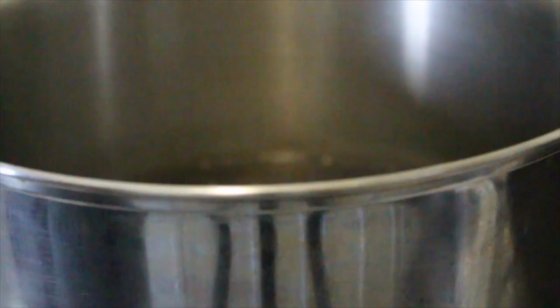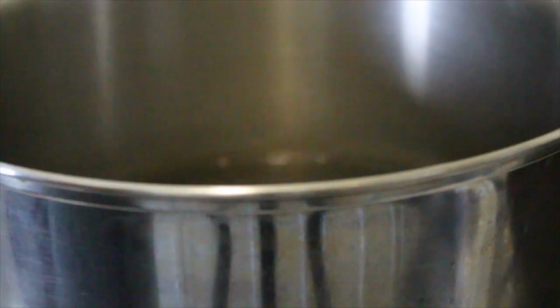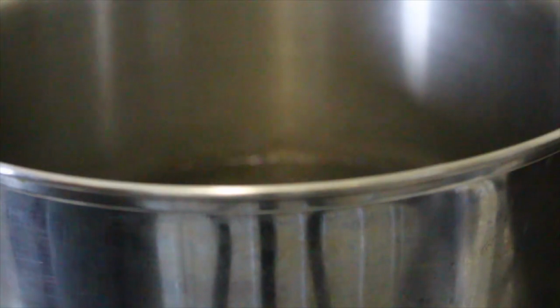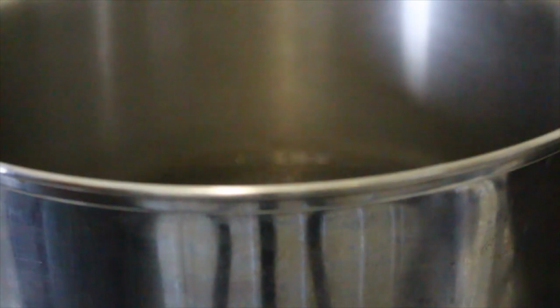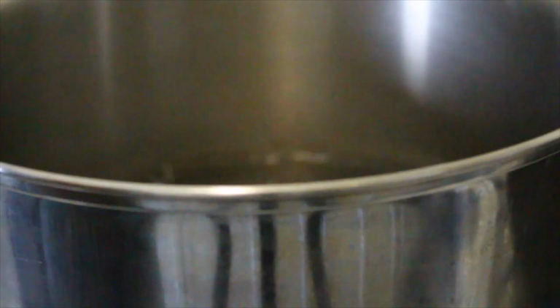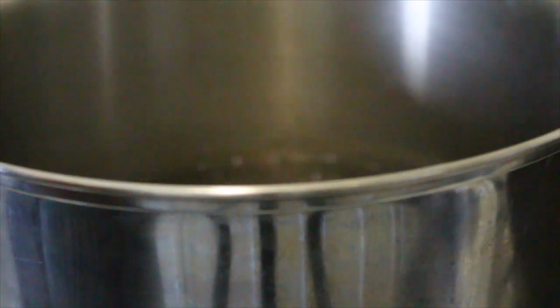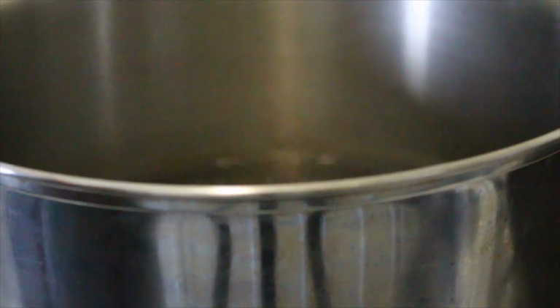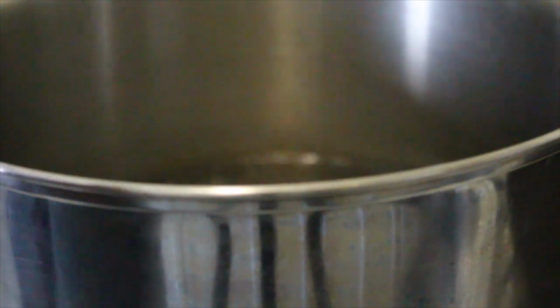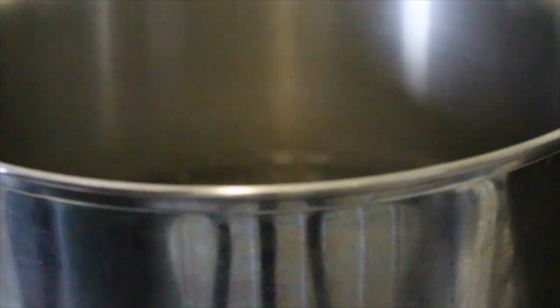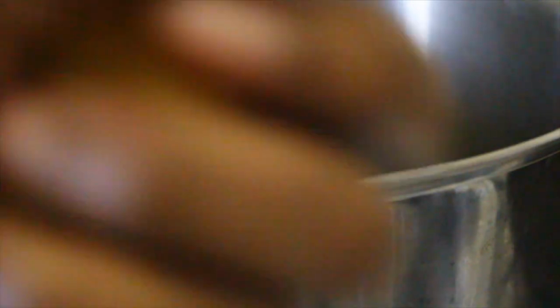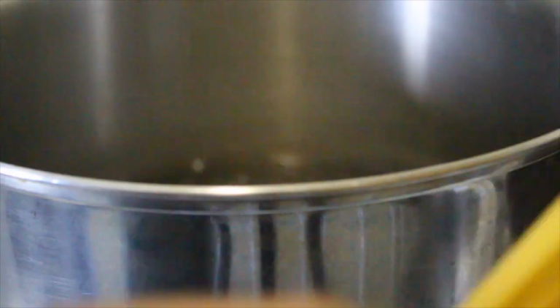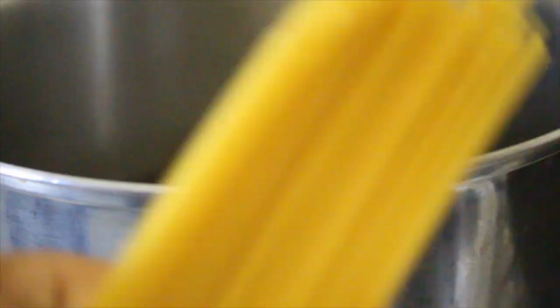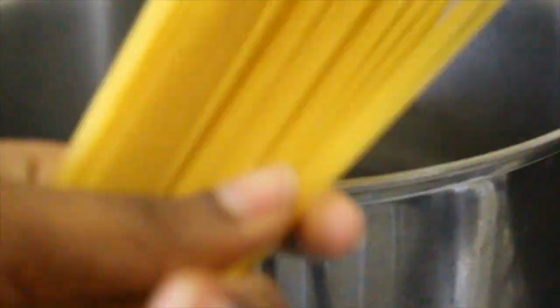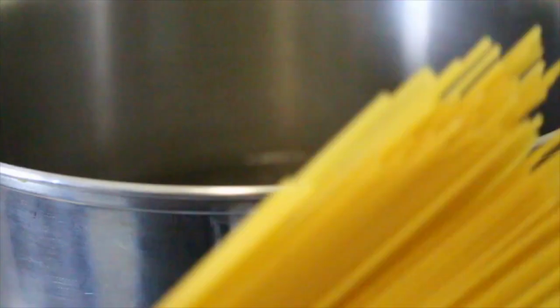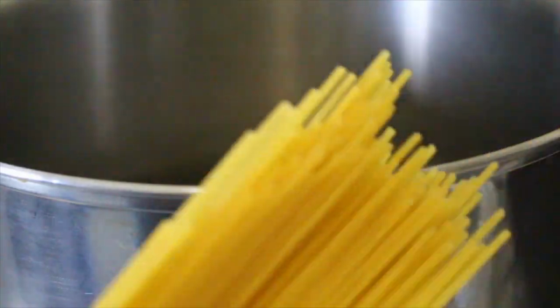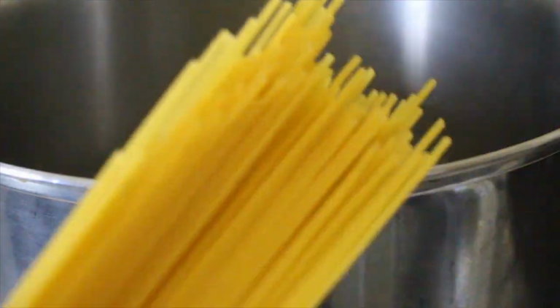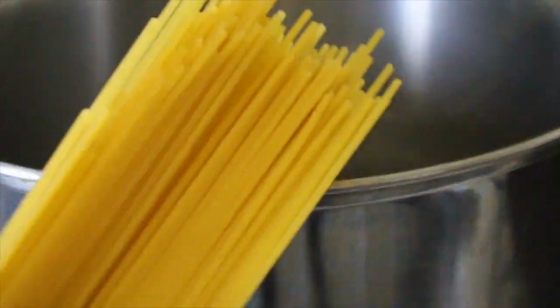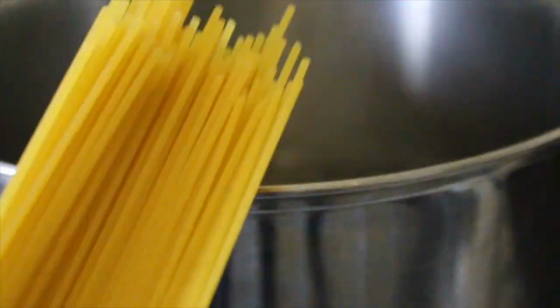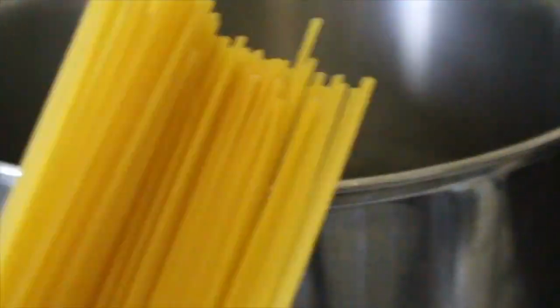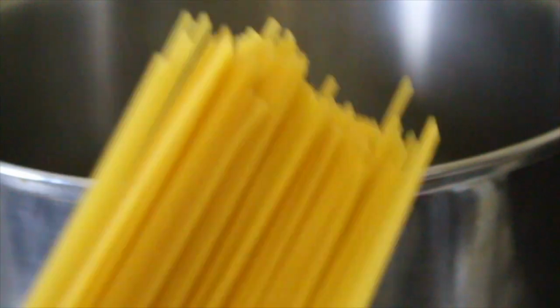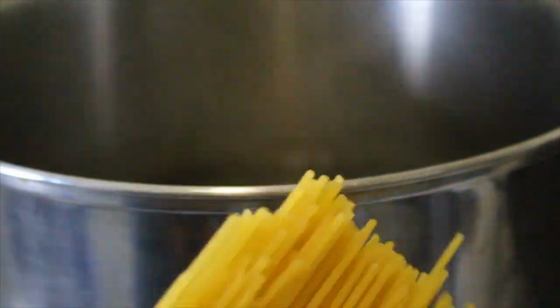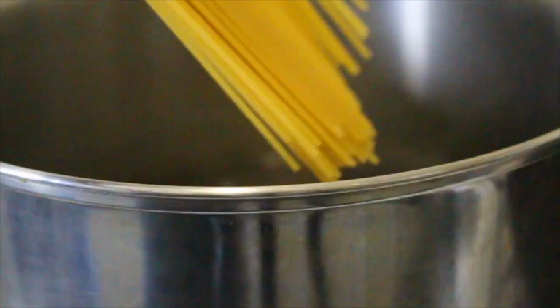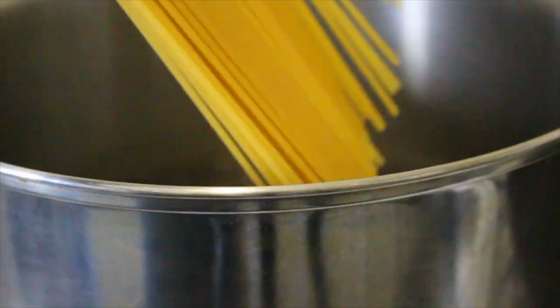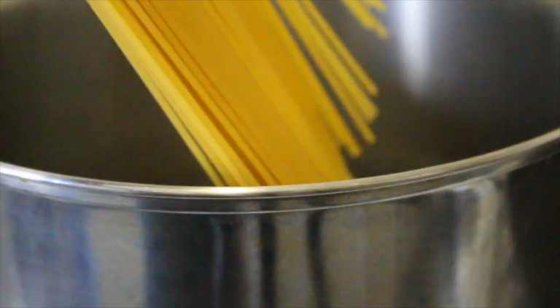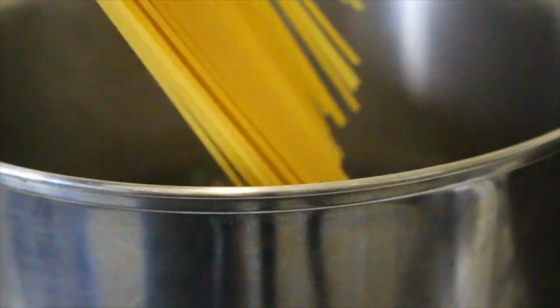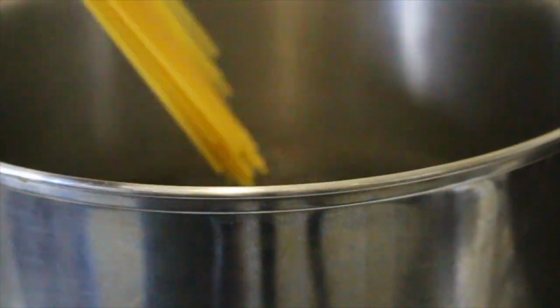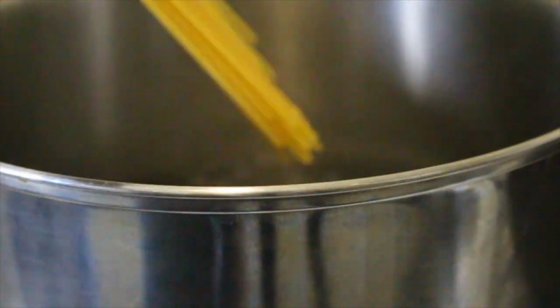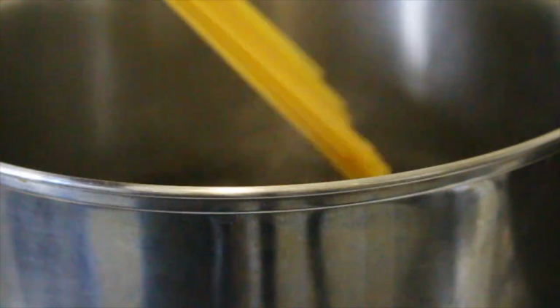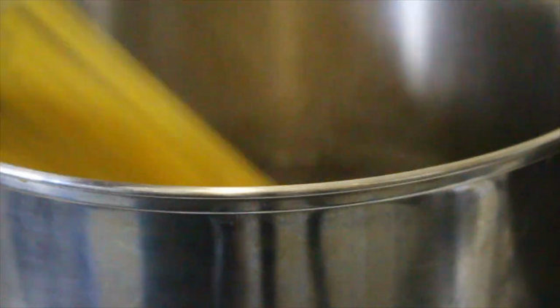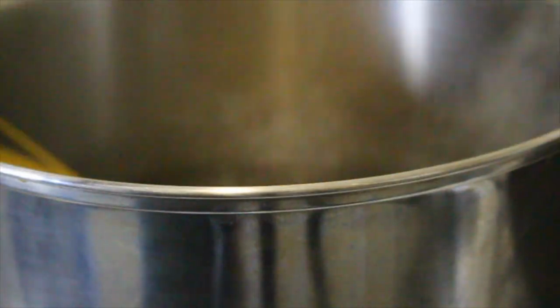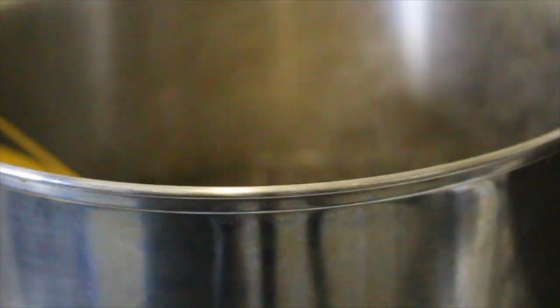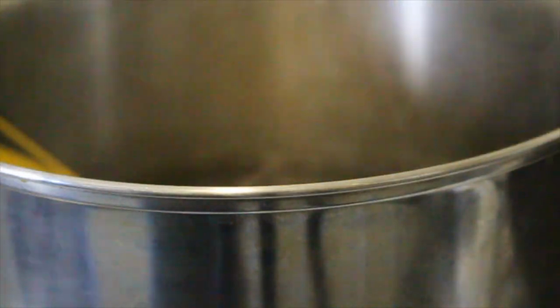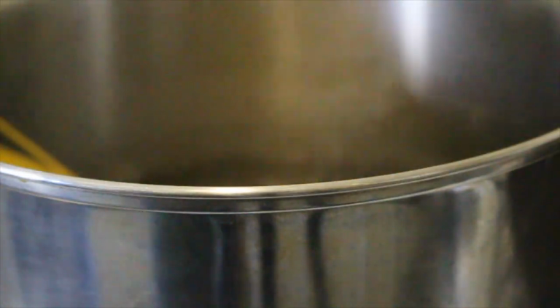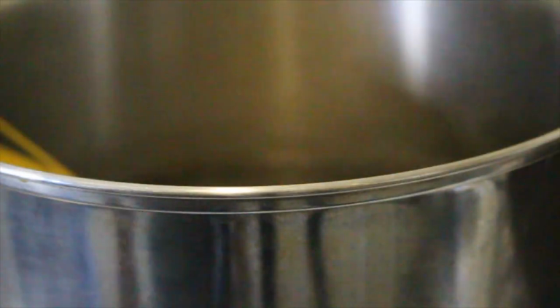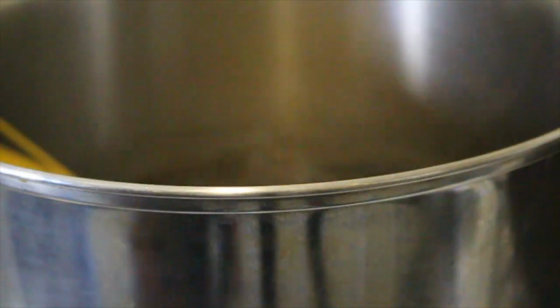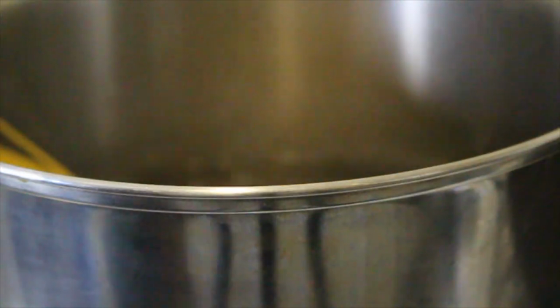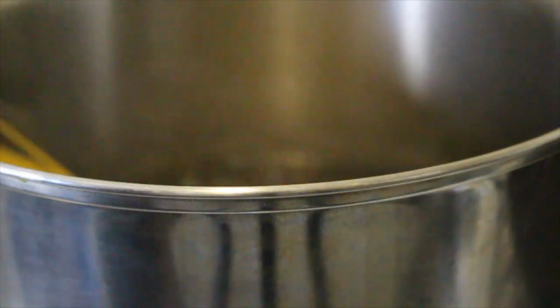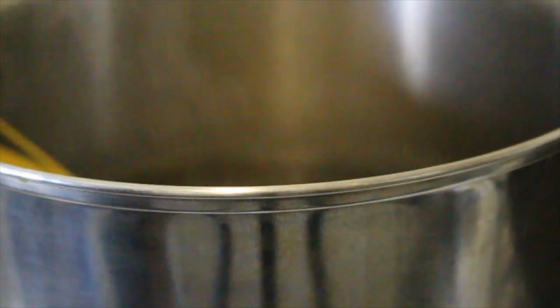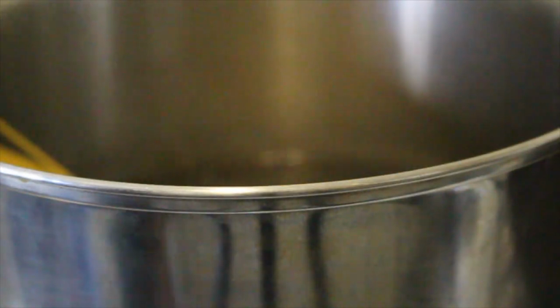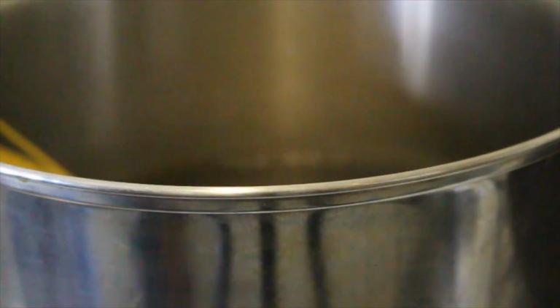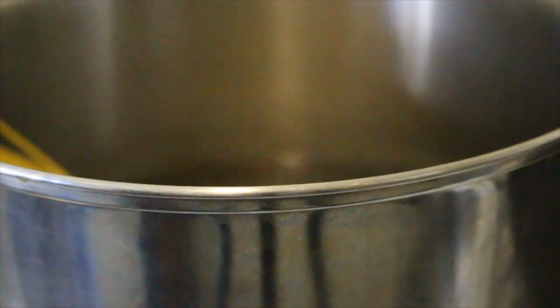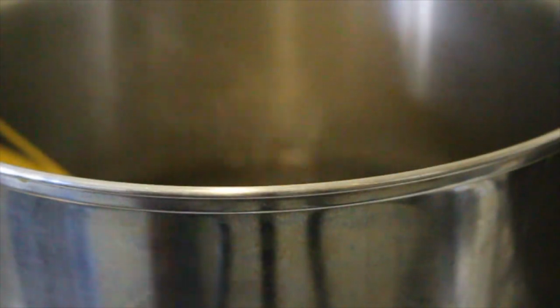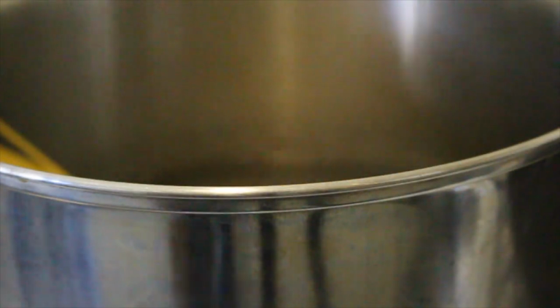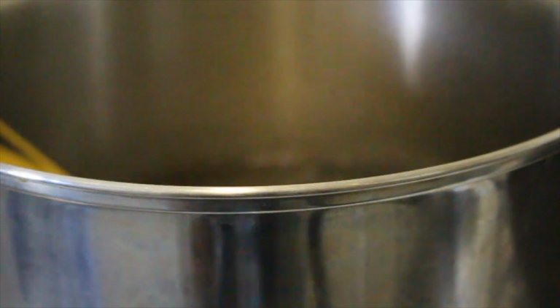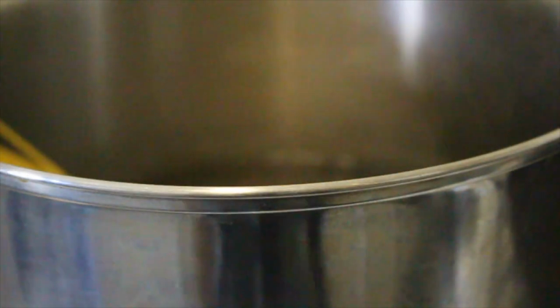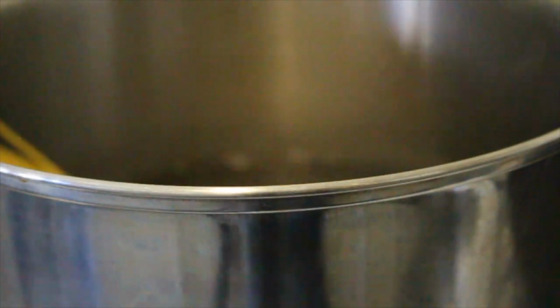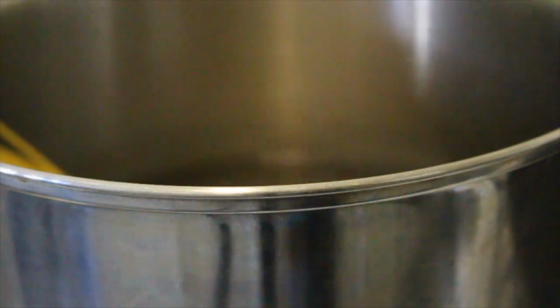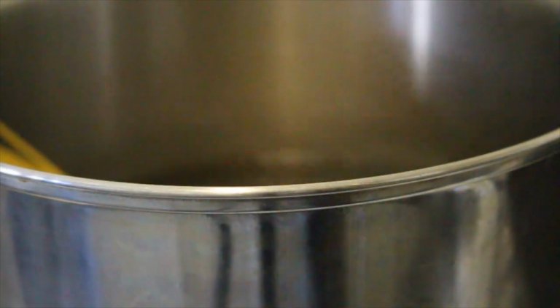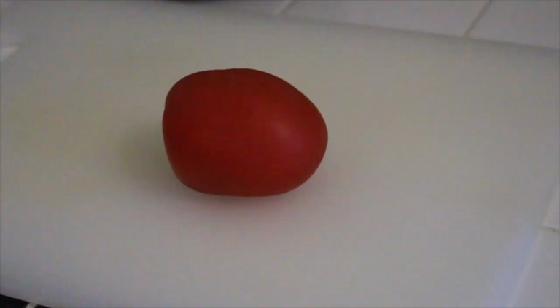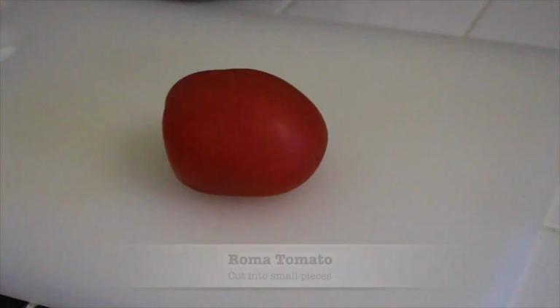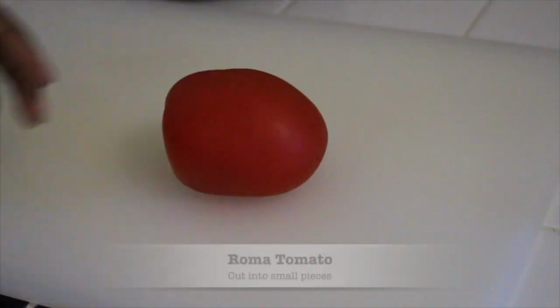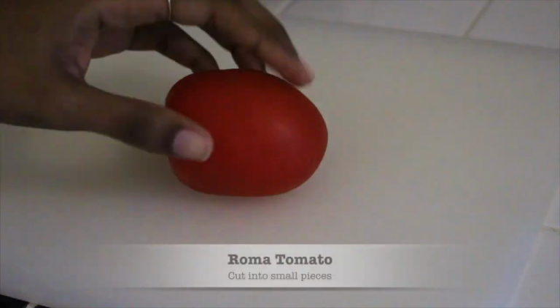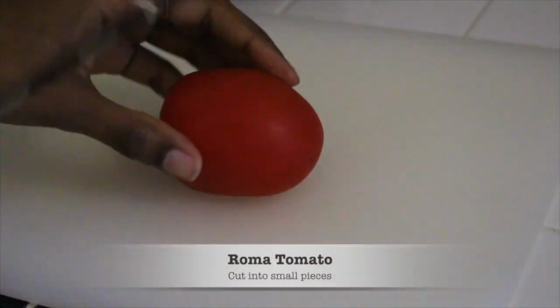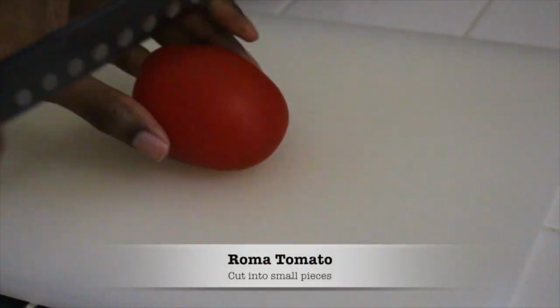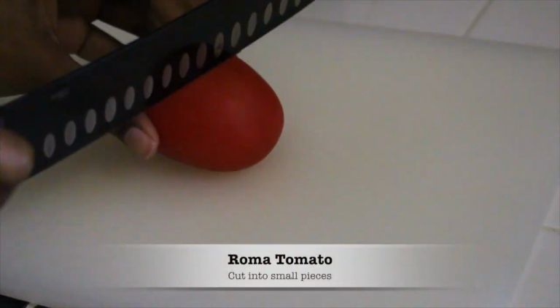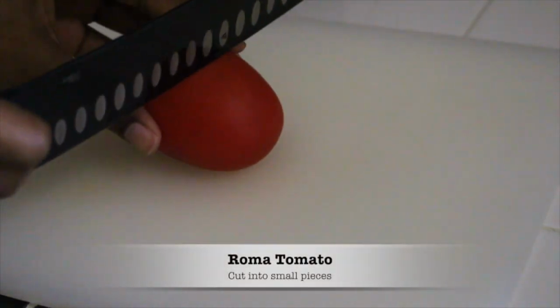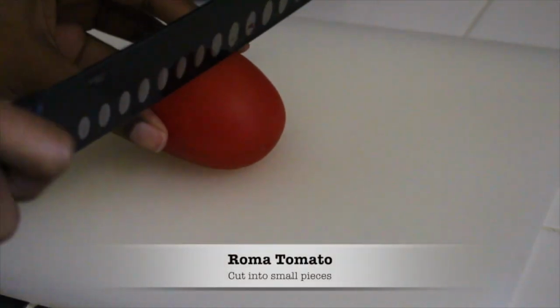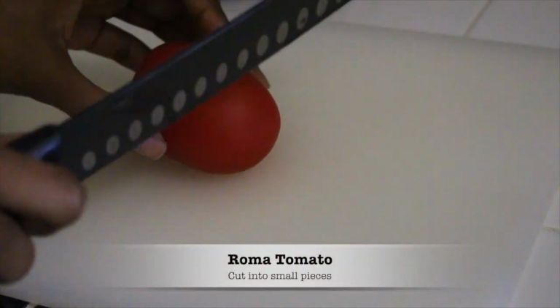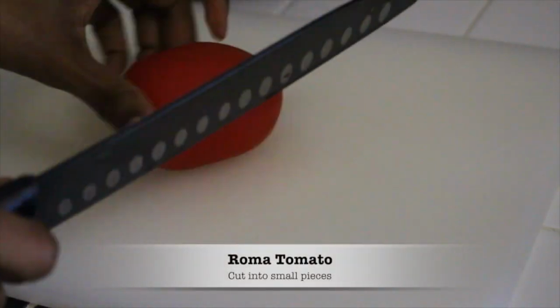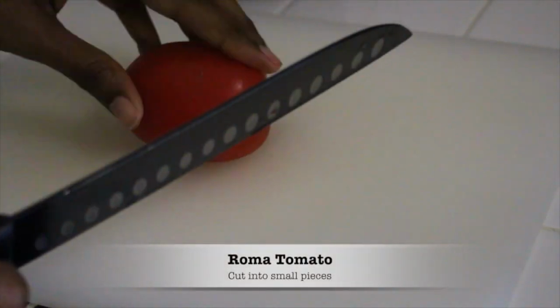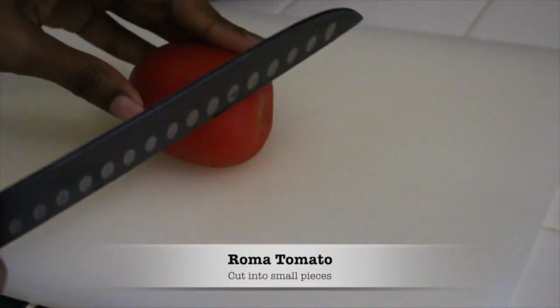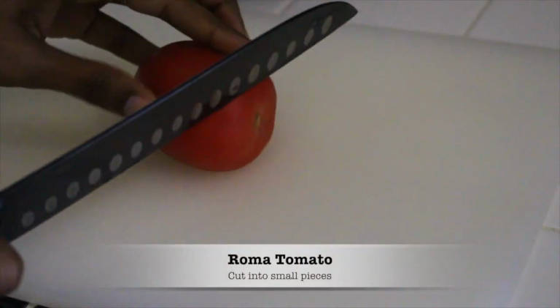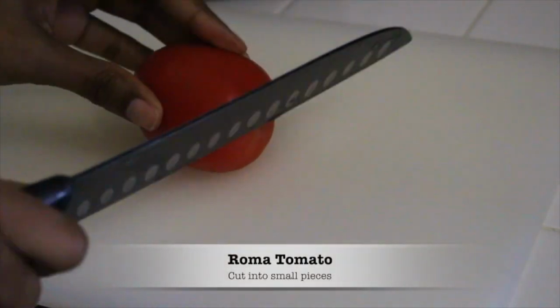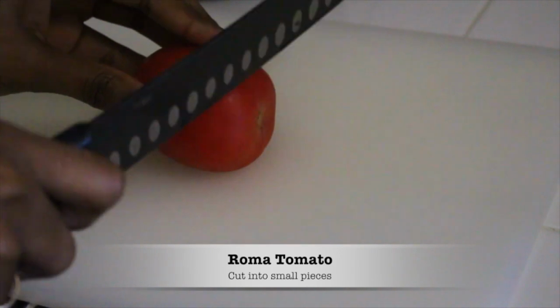The first thing you want to do is cook your pasta. That is the longest step of the recipe and we're going to let that cook while we prepare the rest.